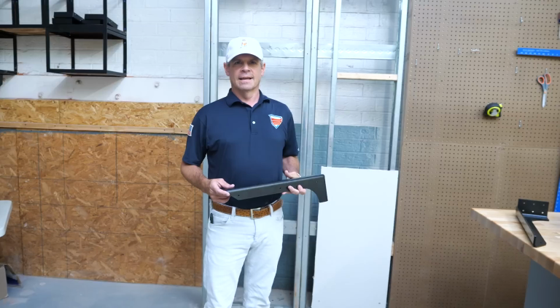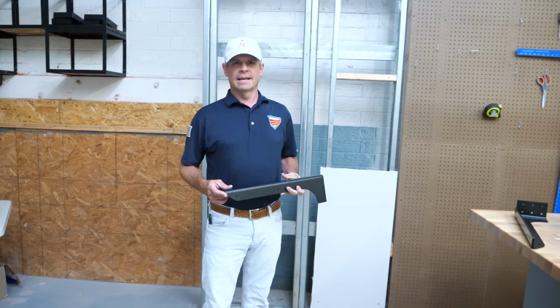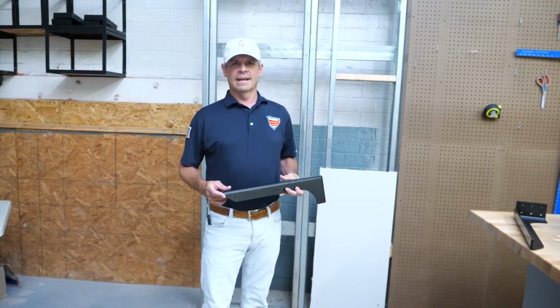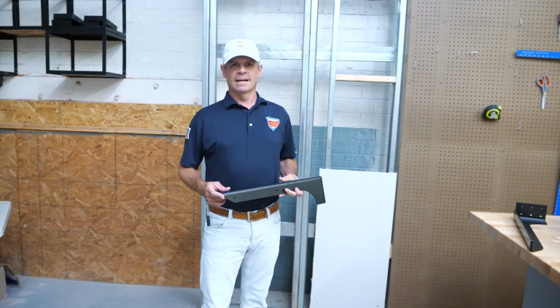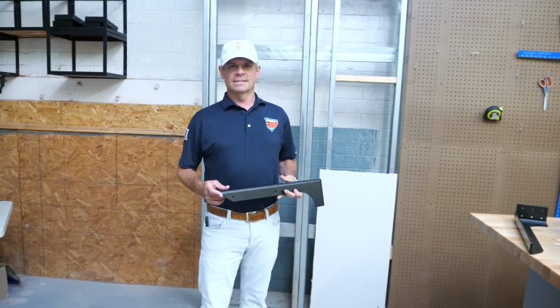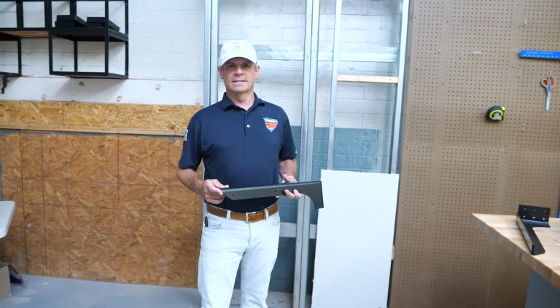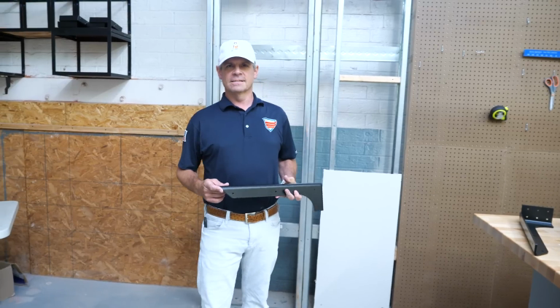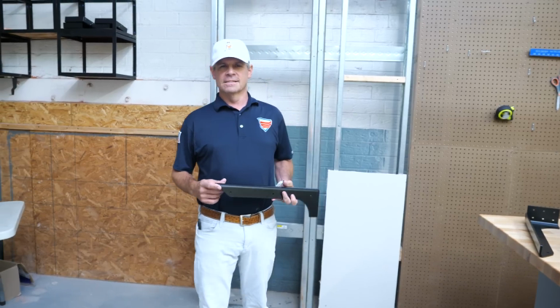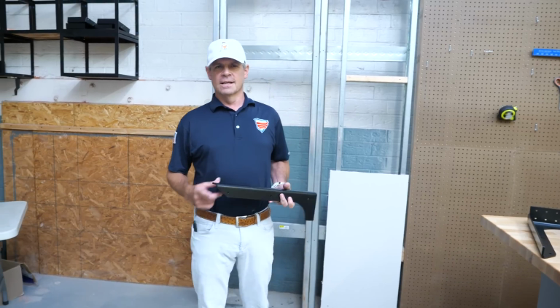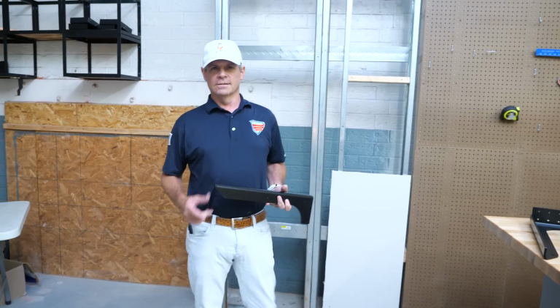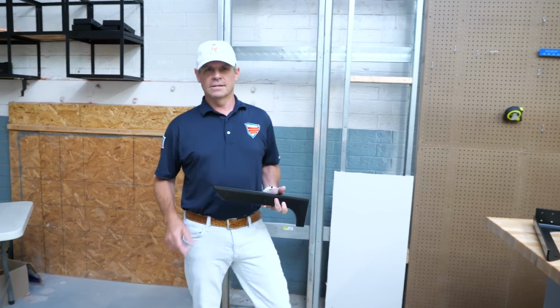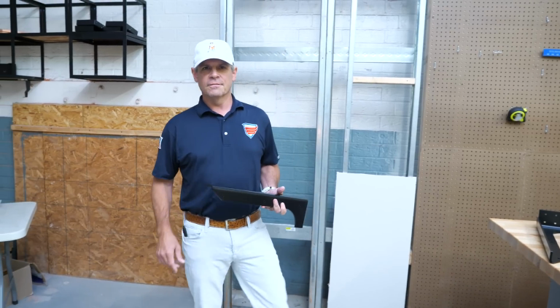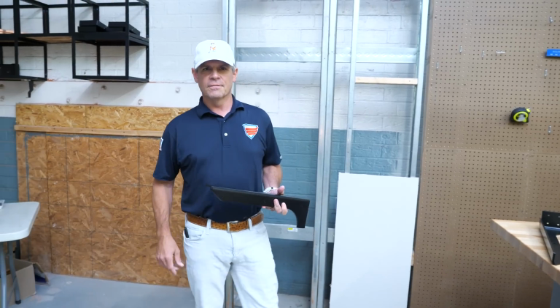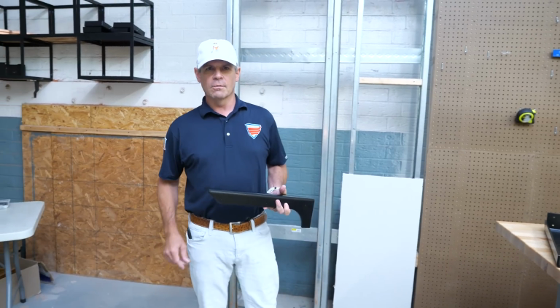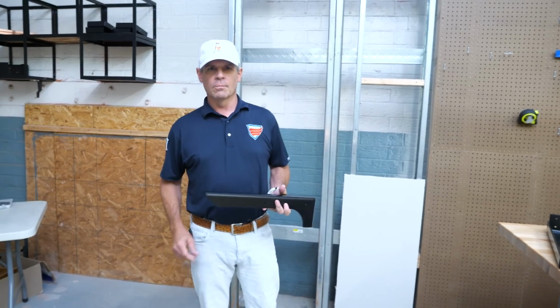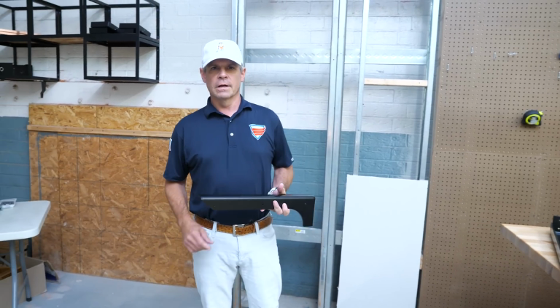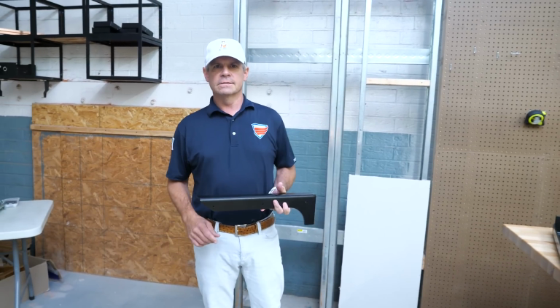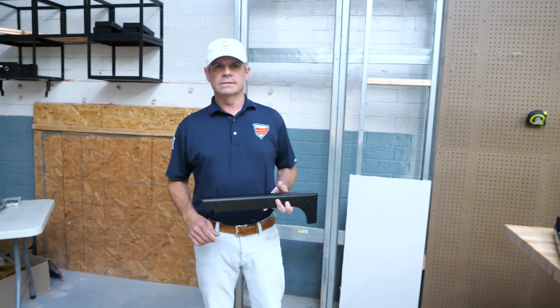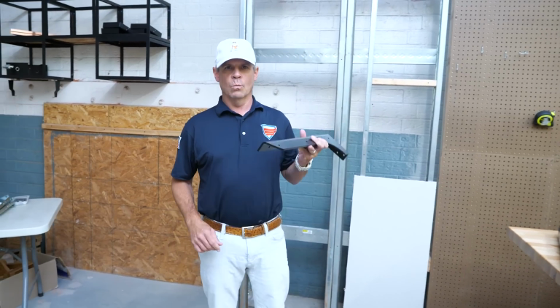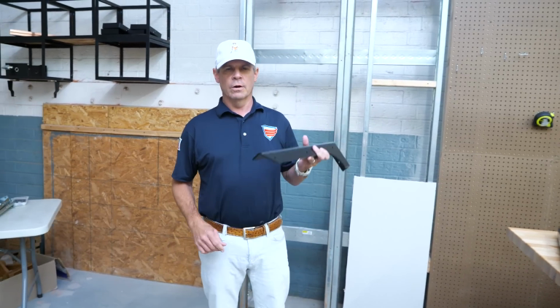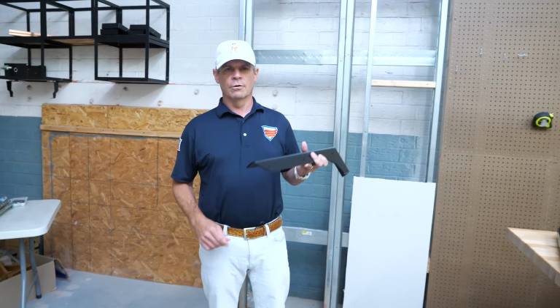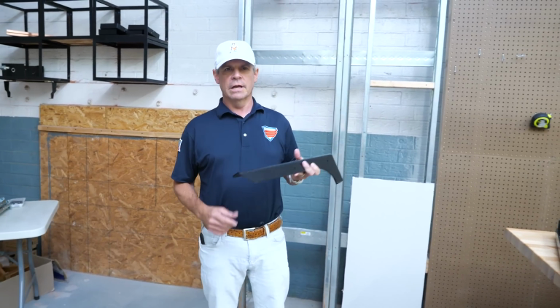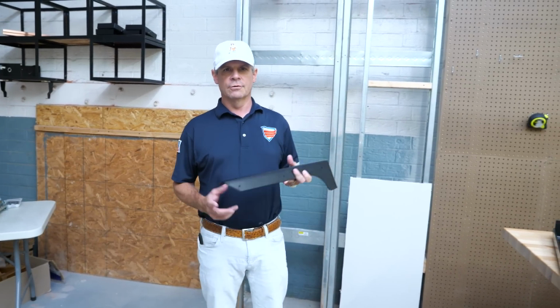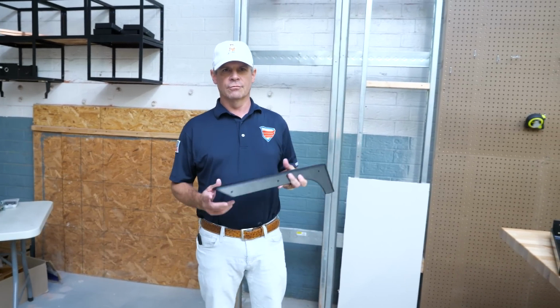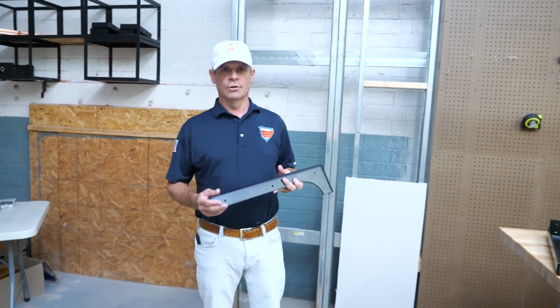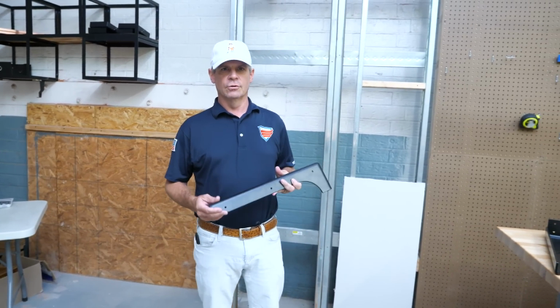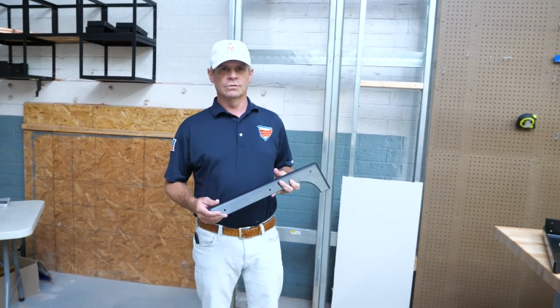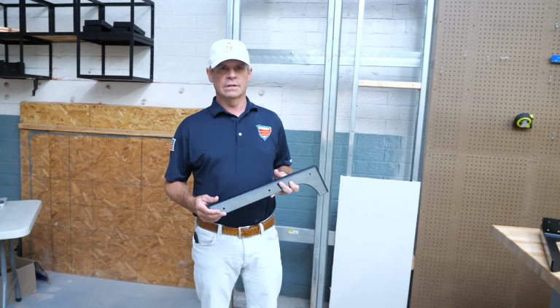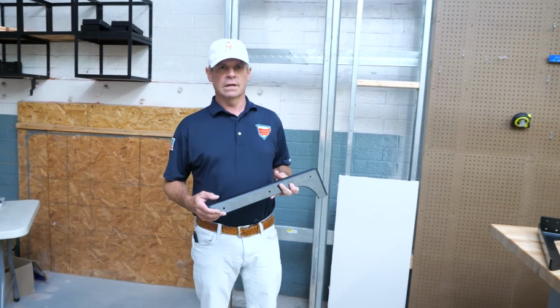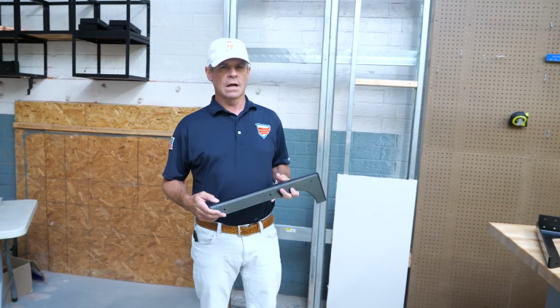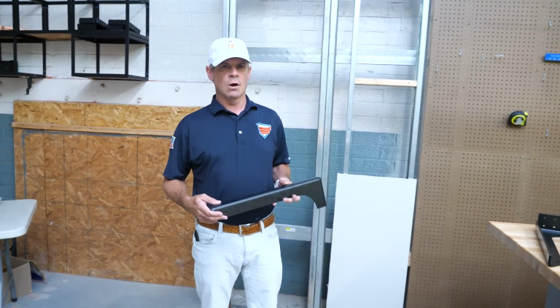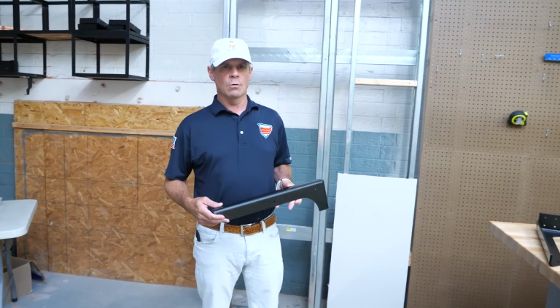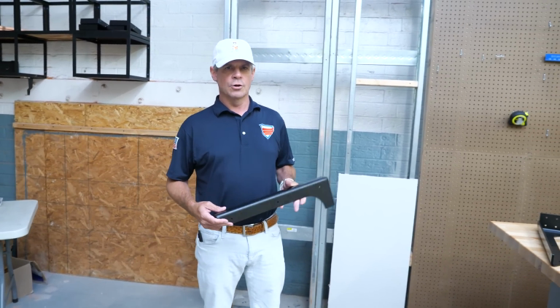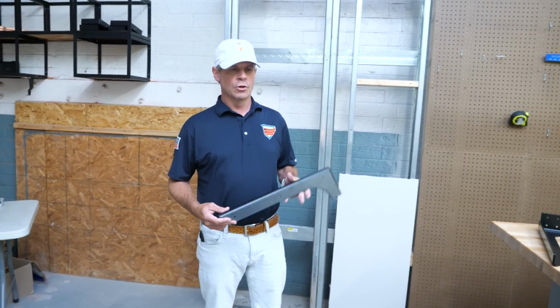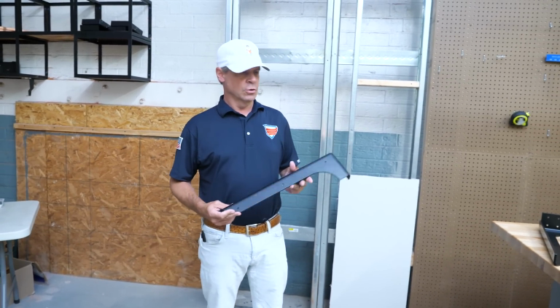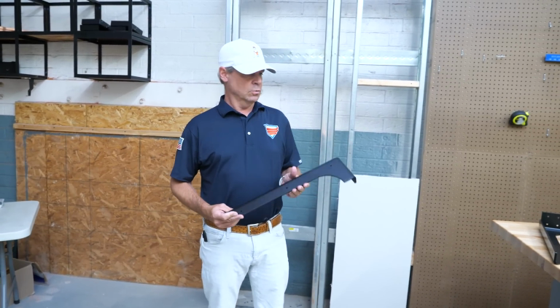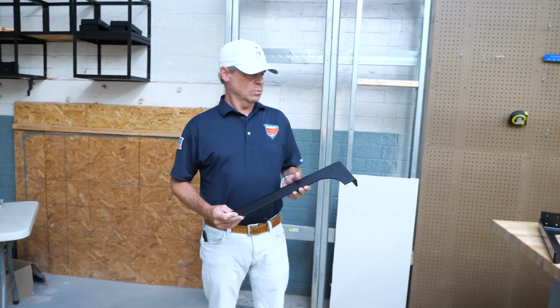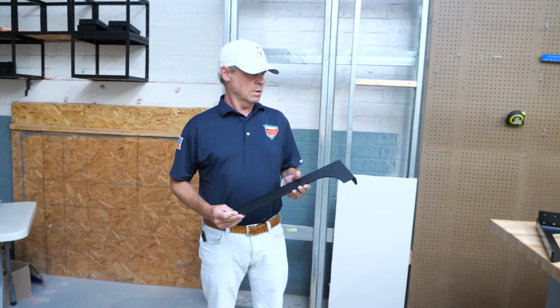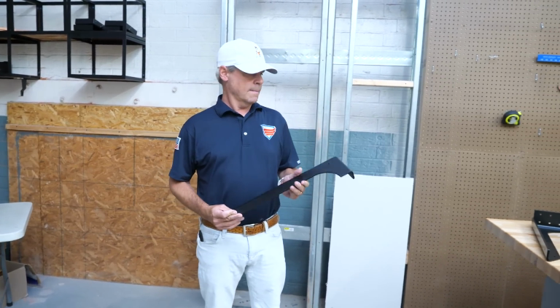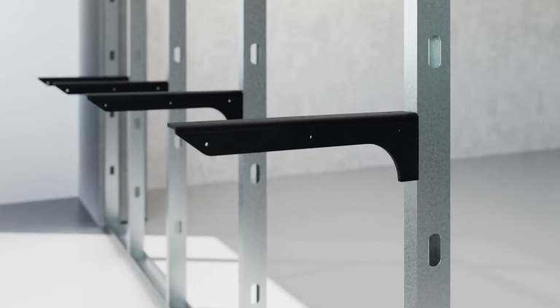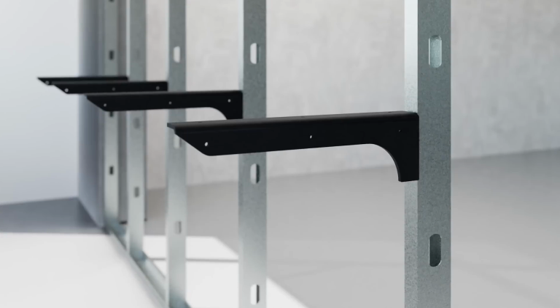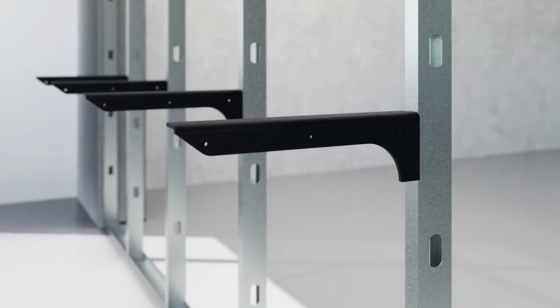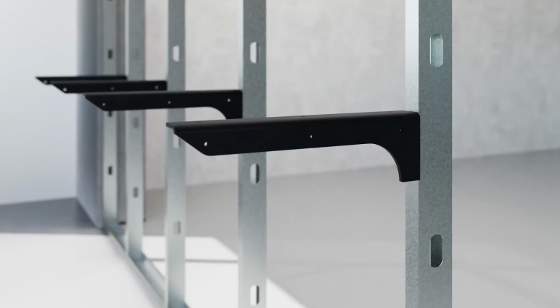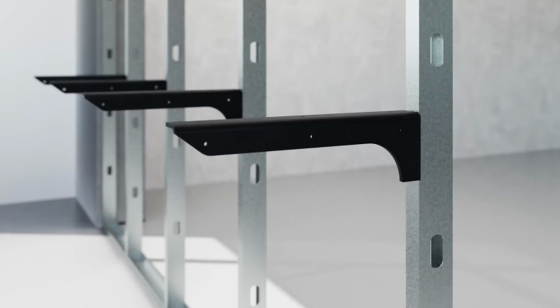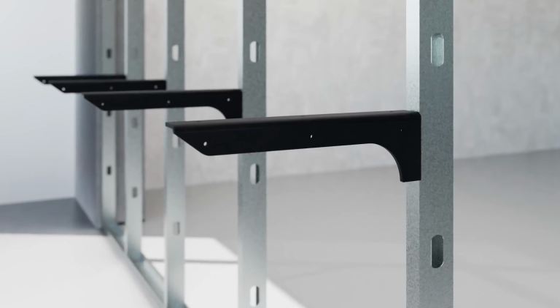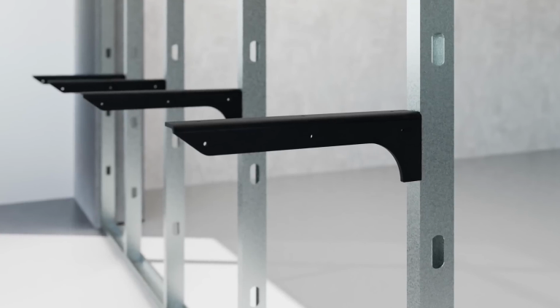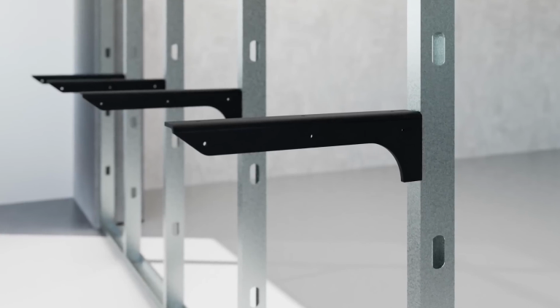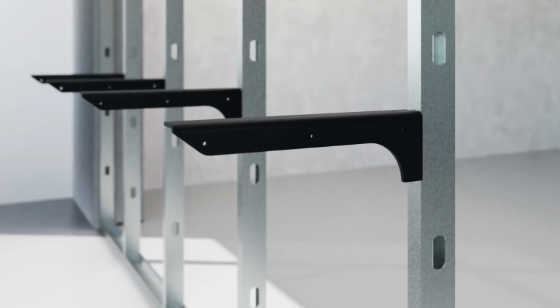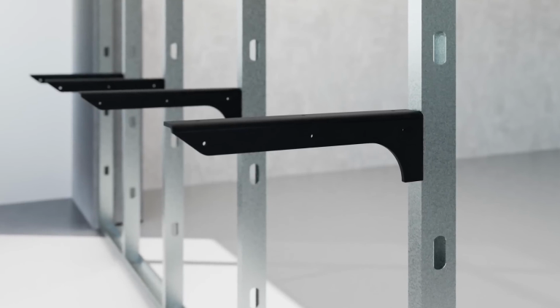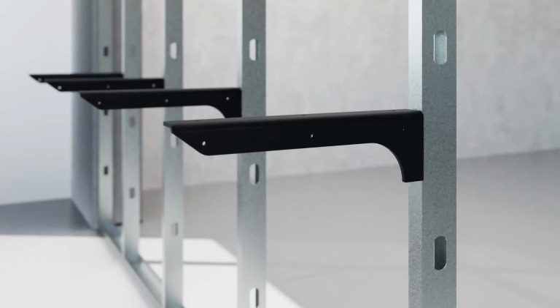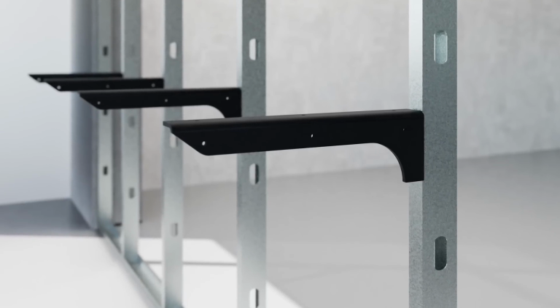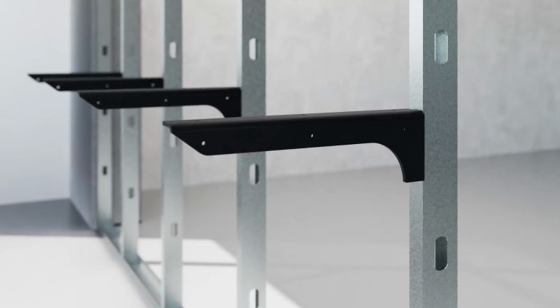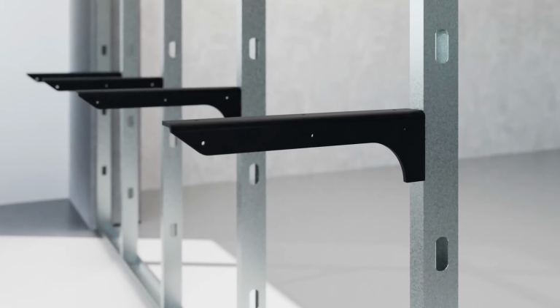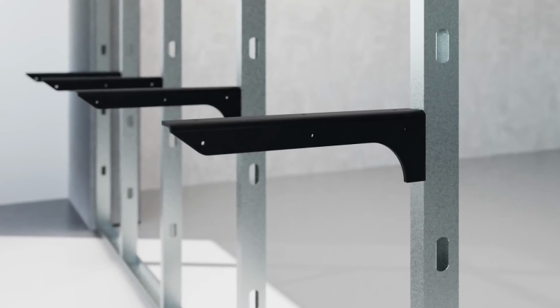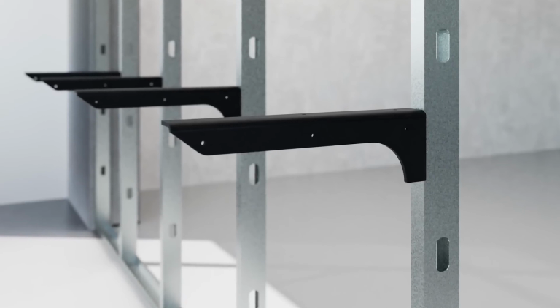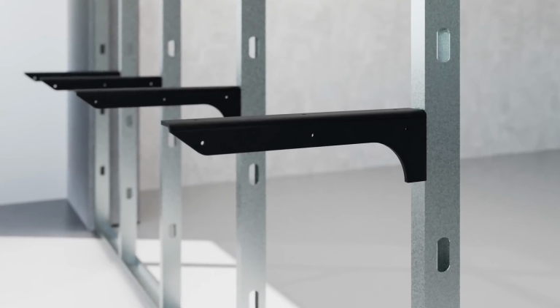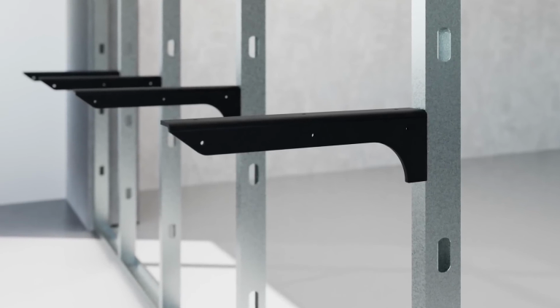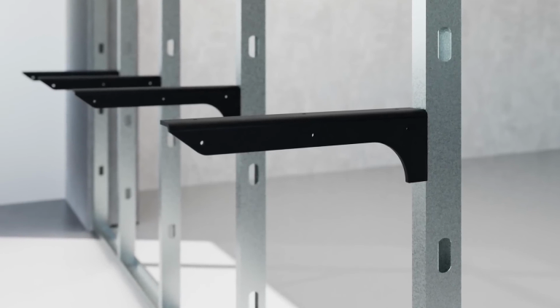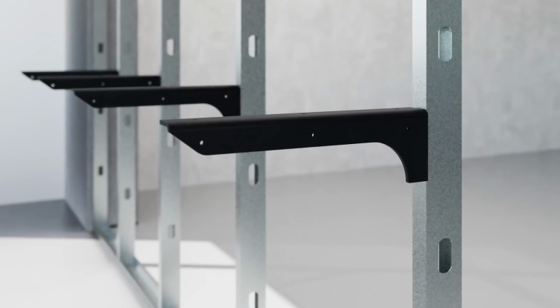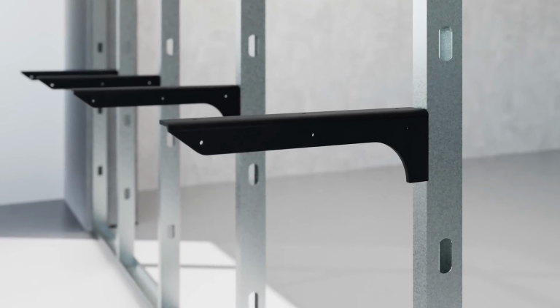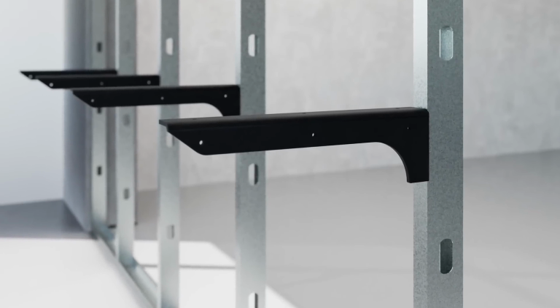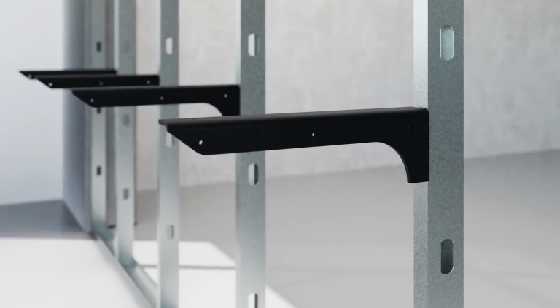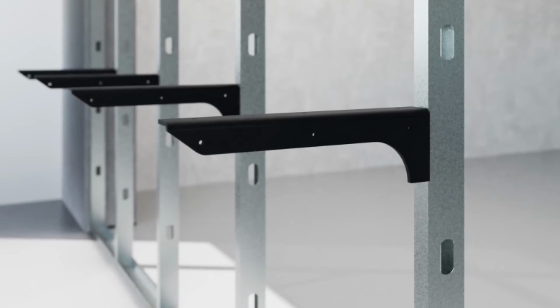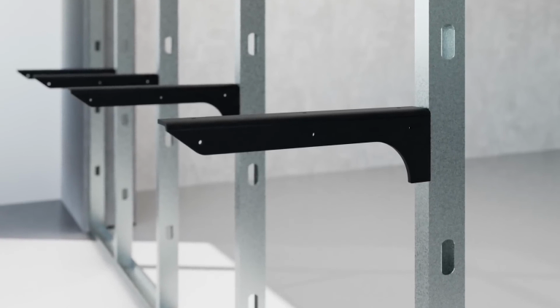Hey guys, this is Nelson at Federal Brace. We are introducing our new metal stud front flange bracket.